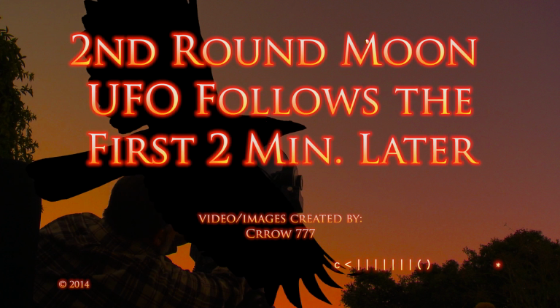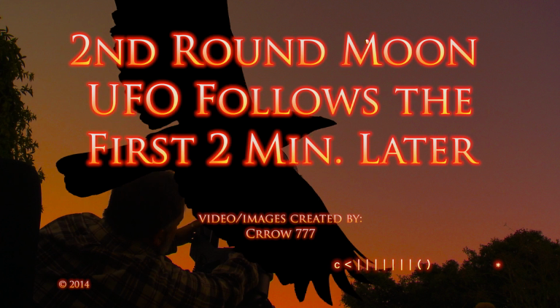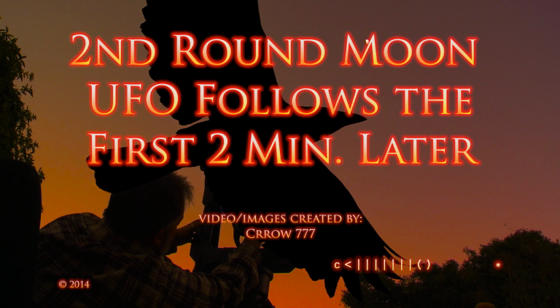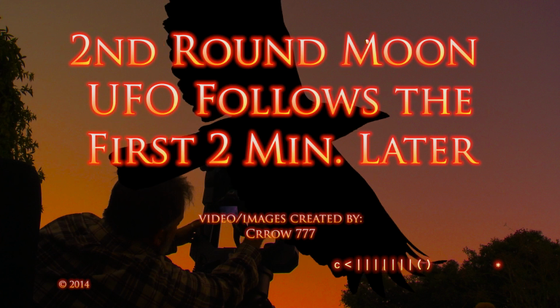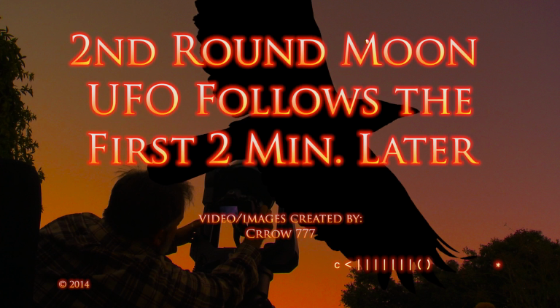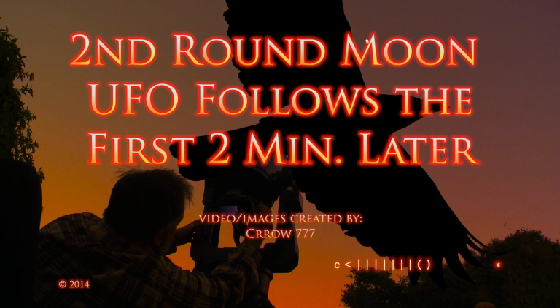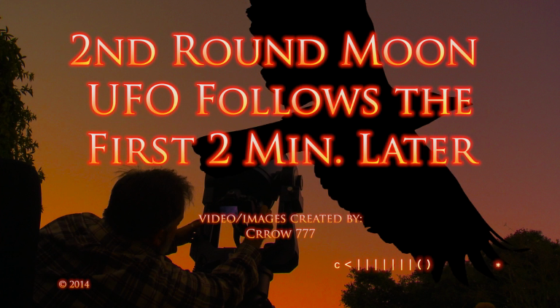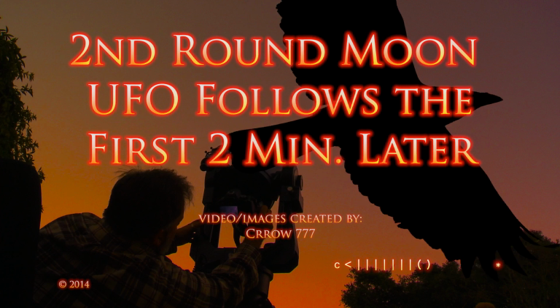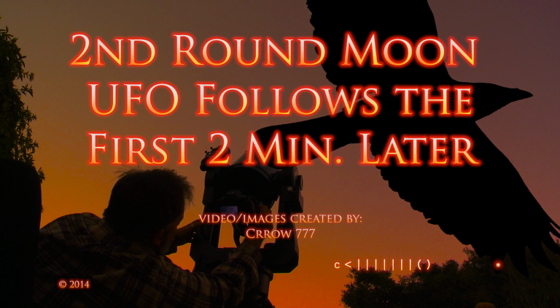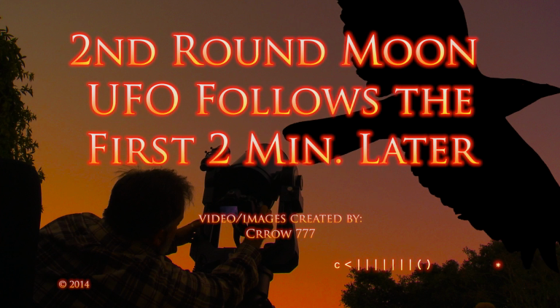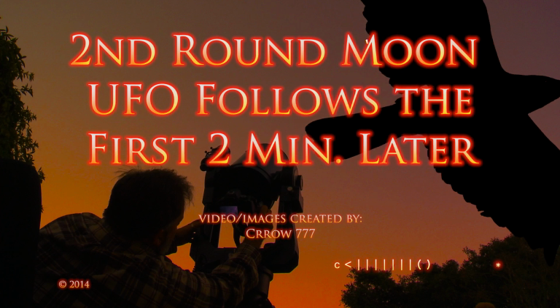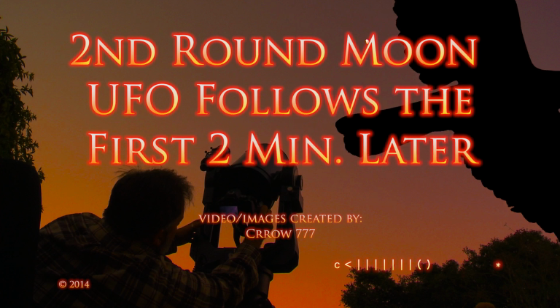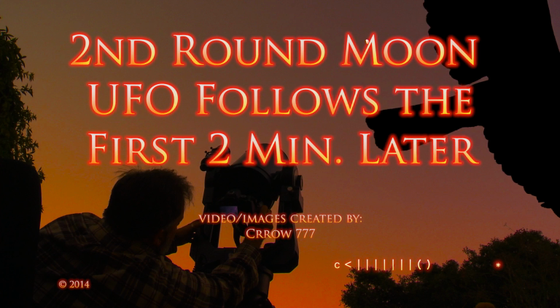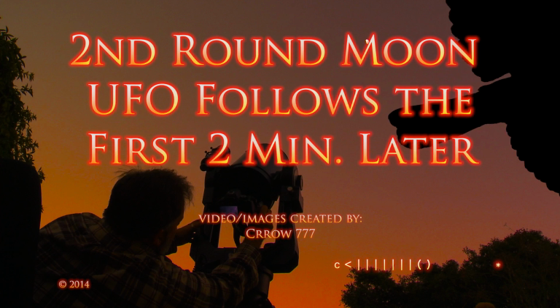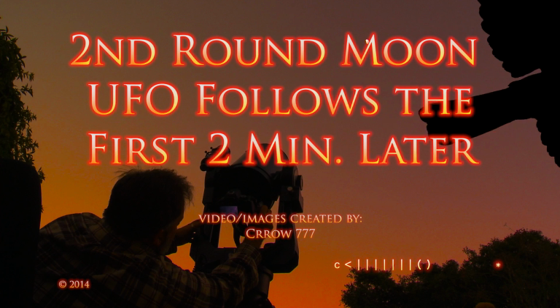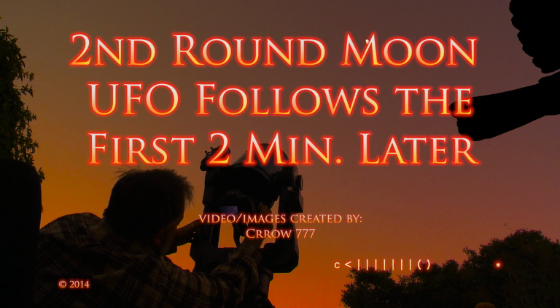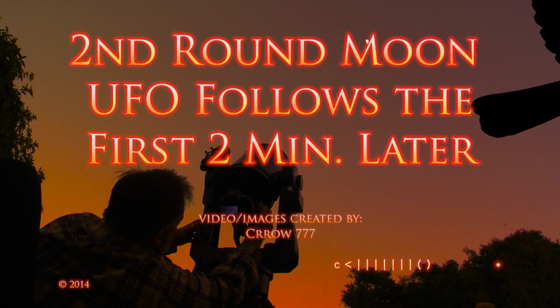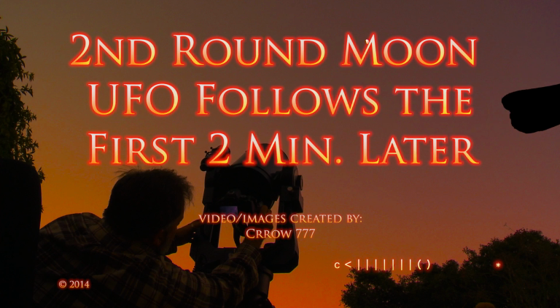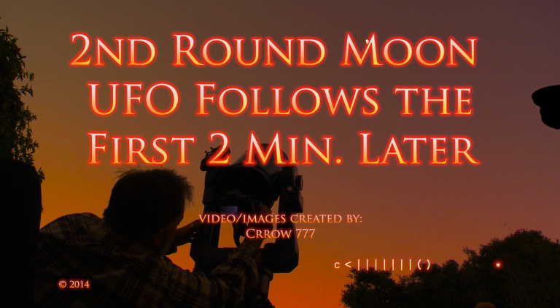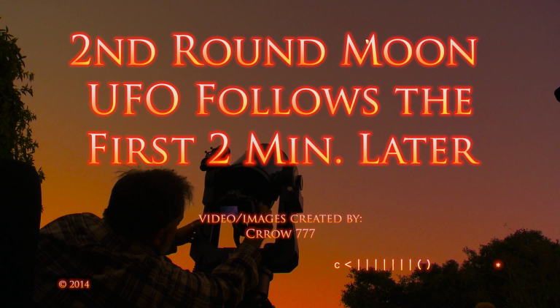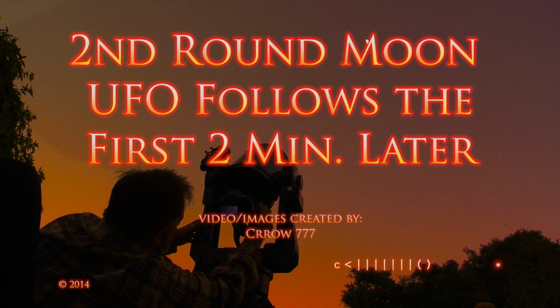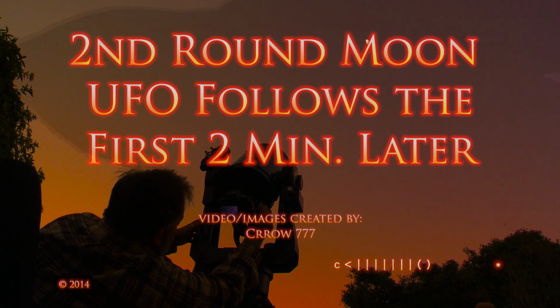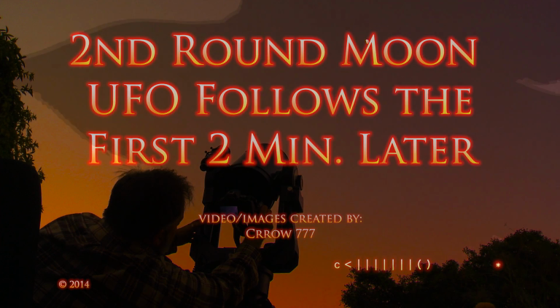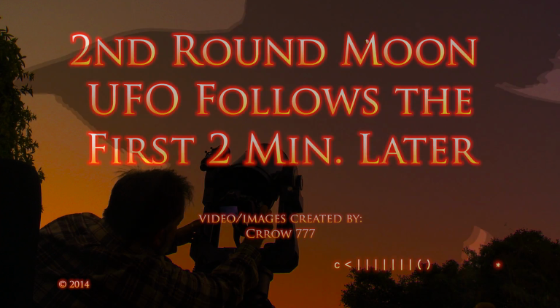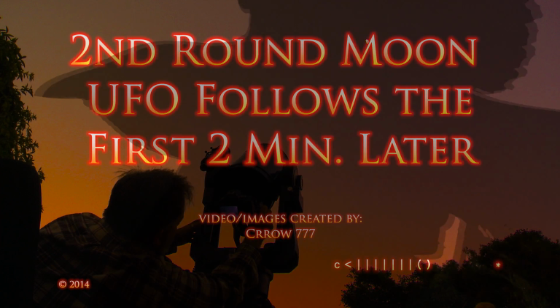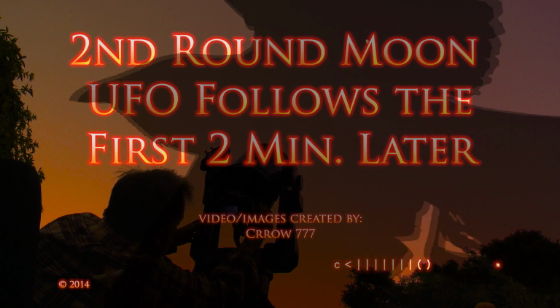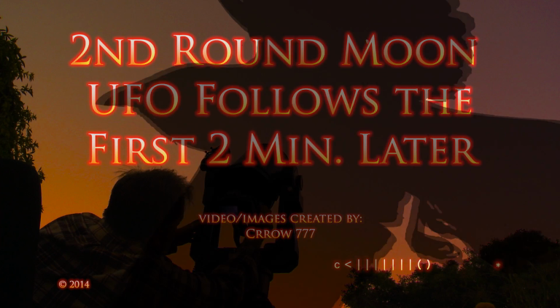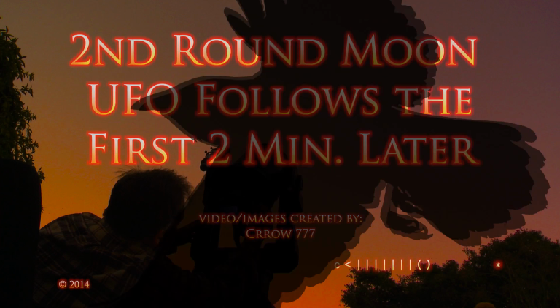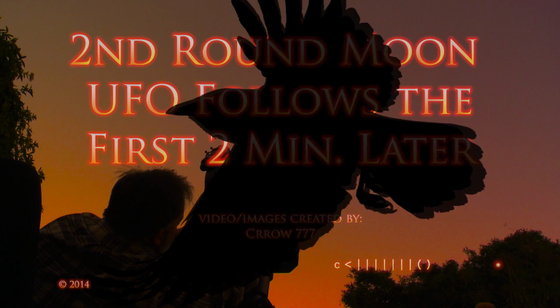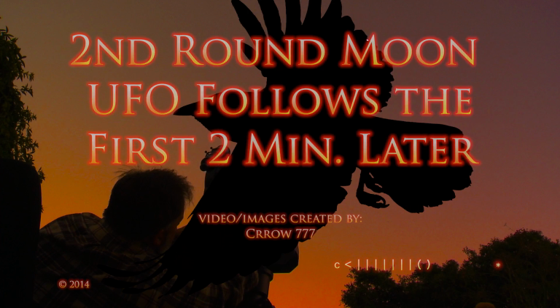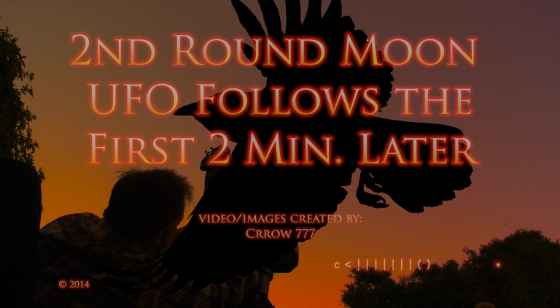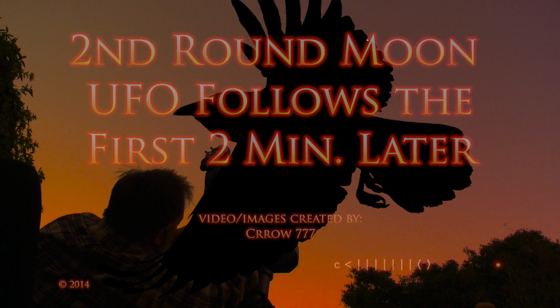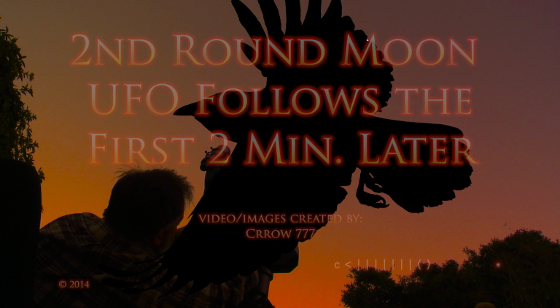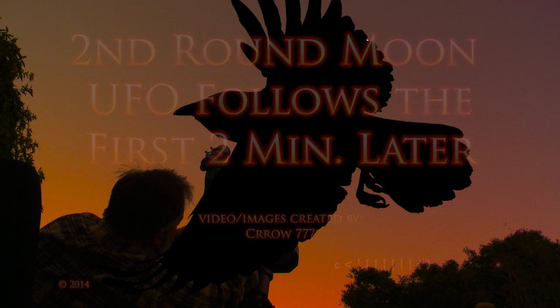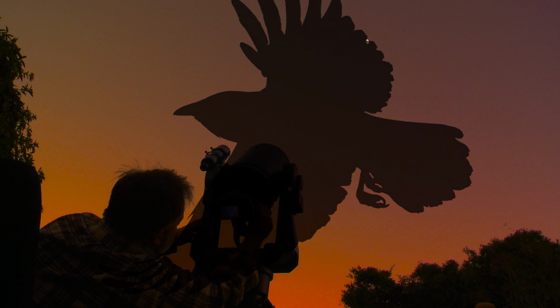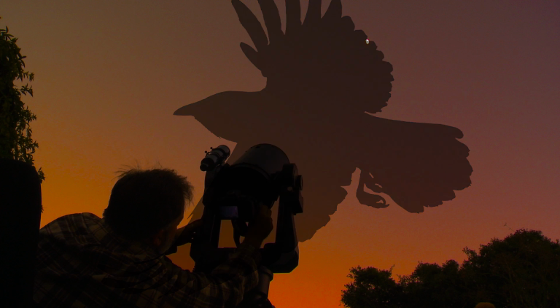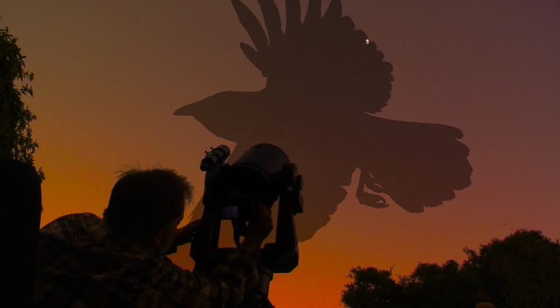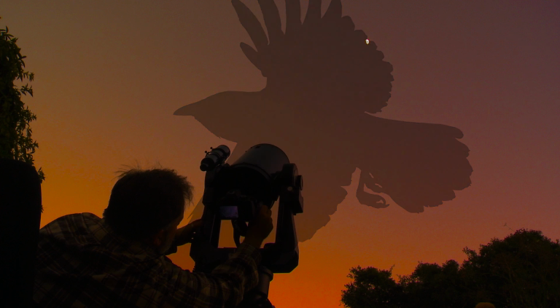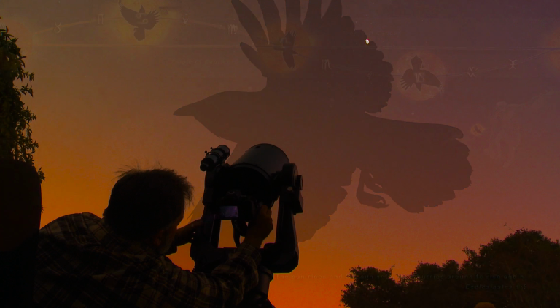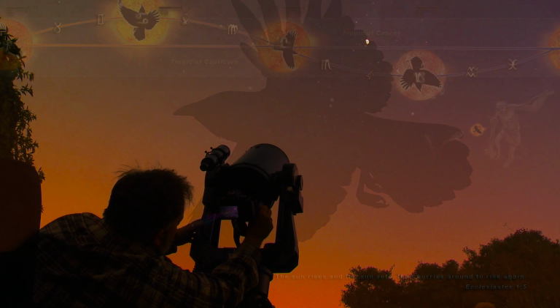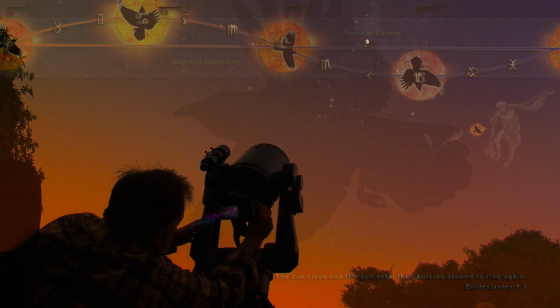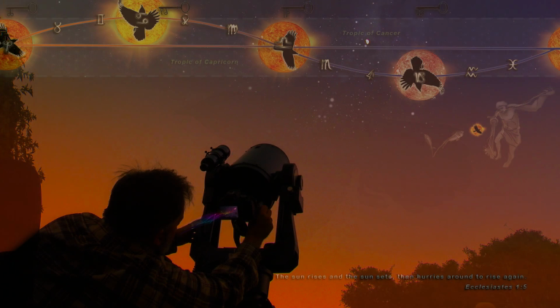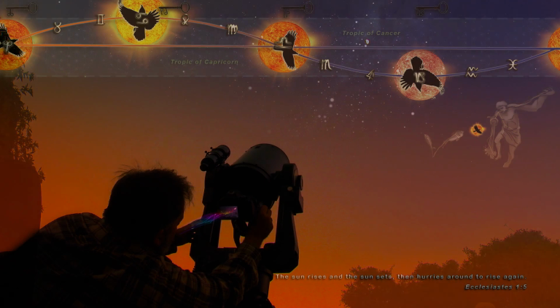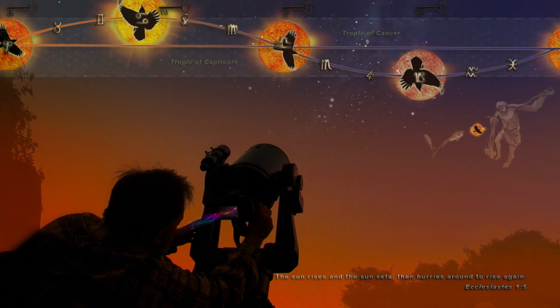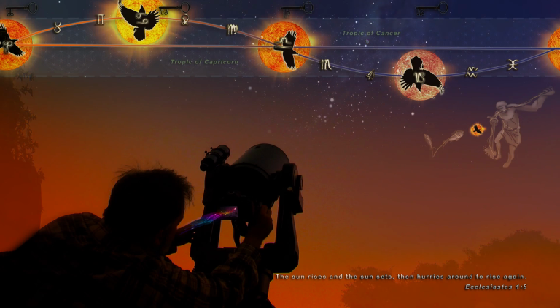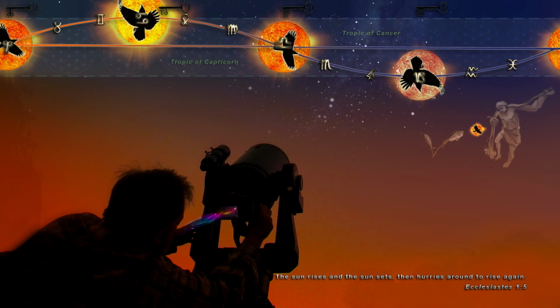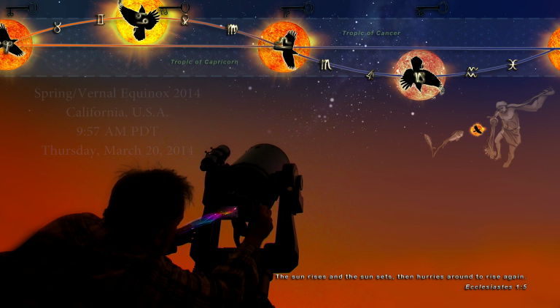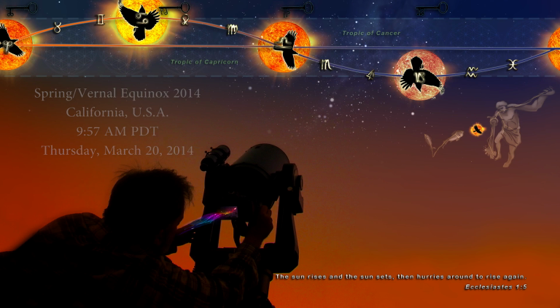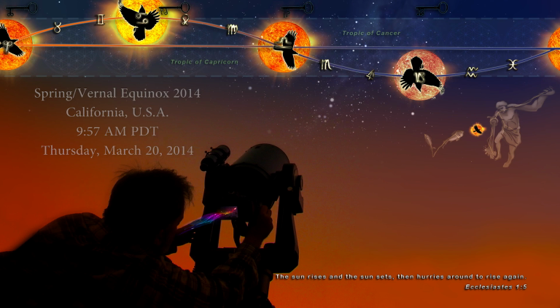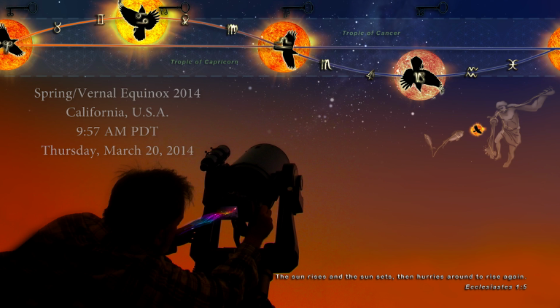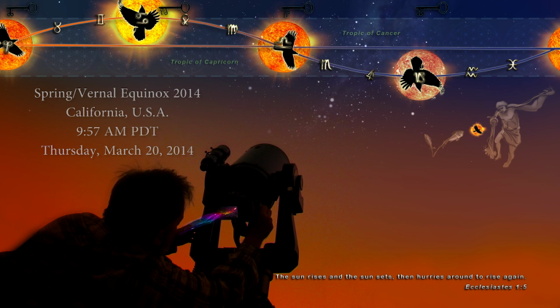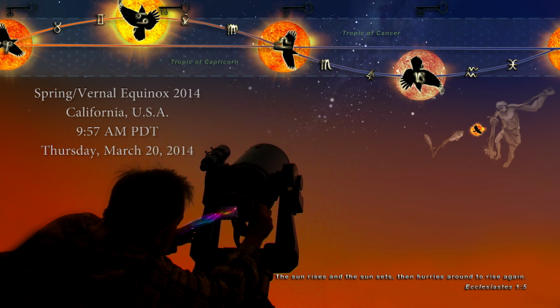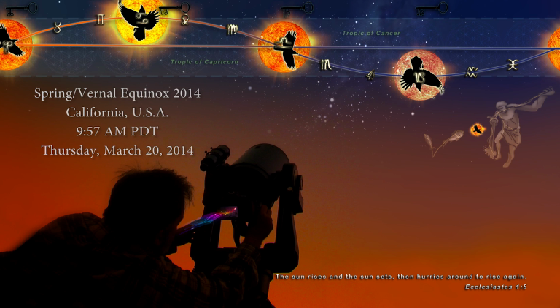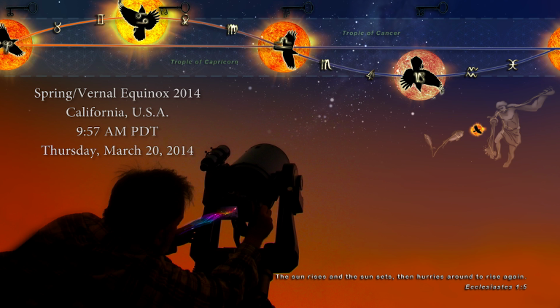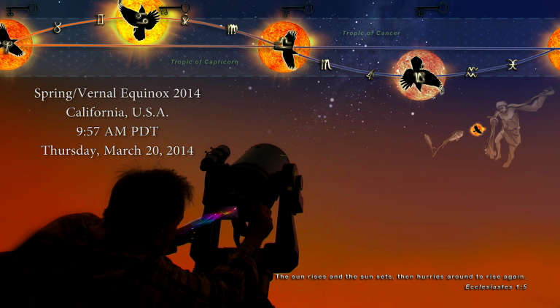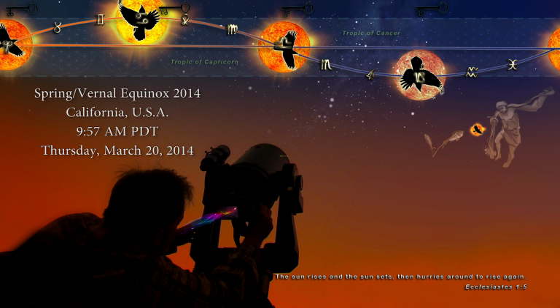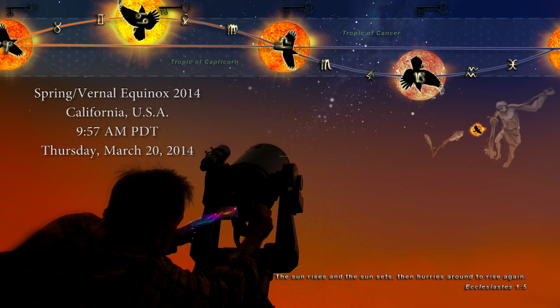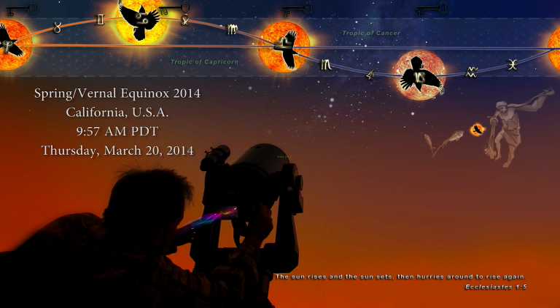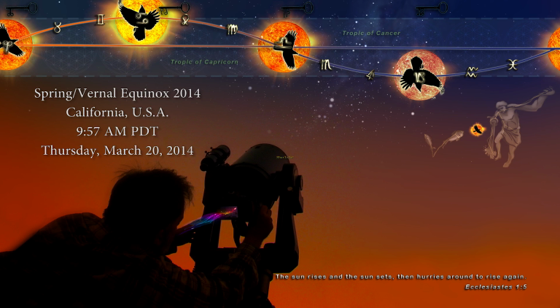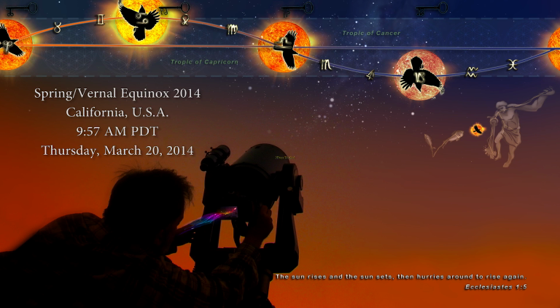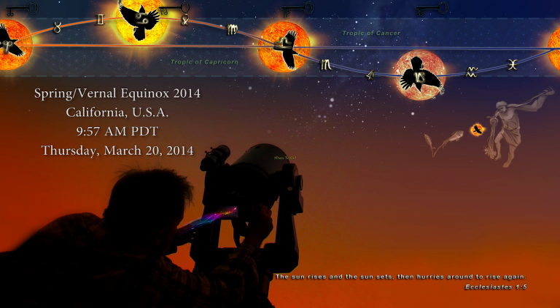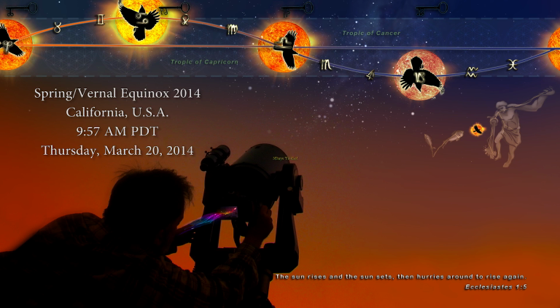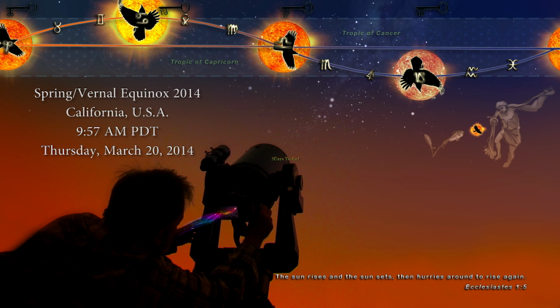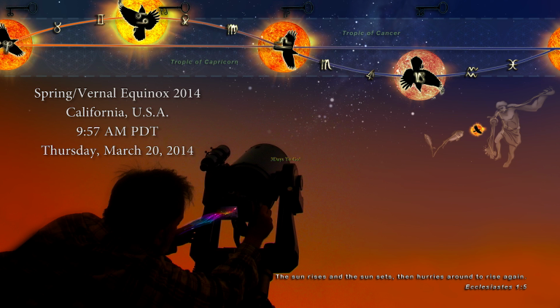Hello all, welcome to the Crow Show. This object followed the last one I posted by about two or two and a half minutes.